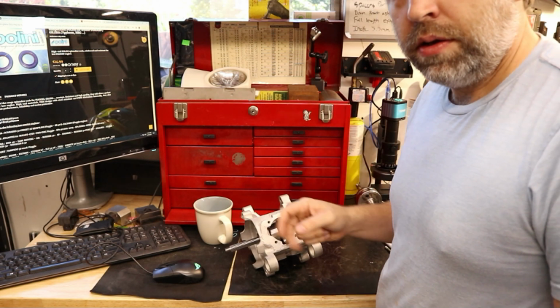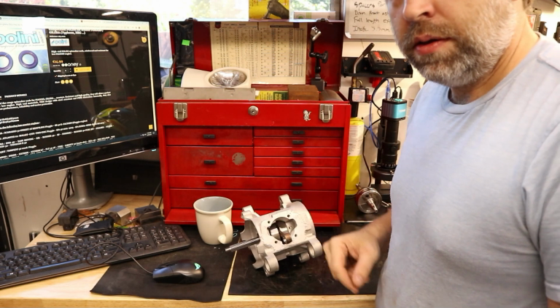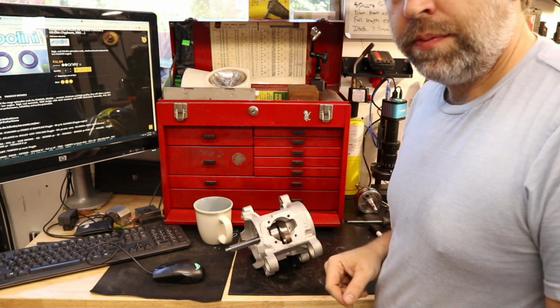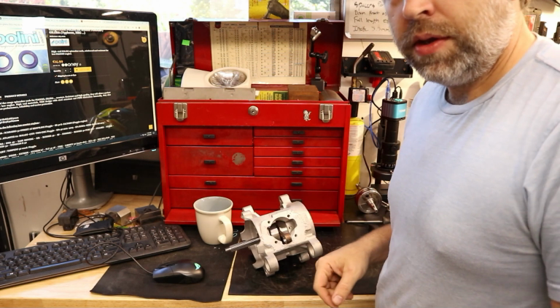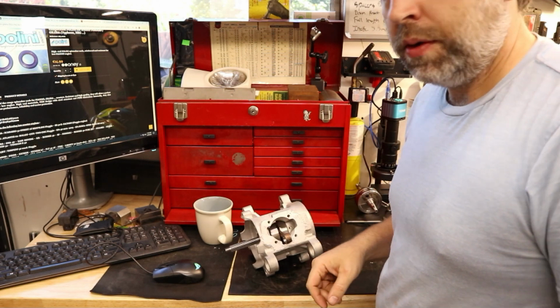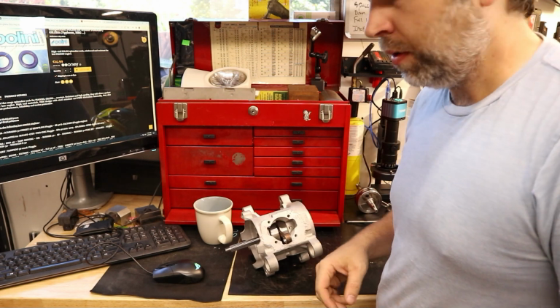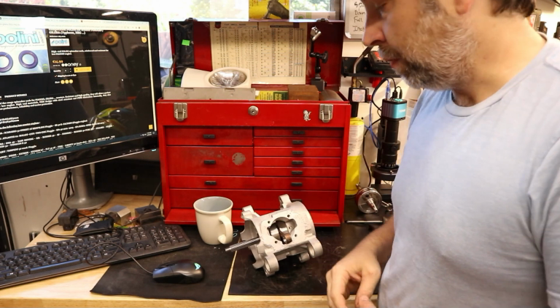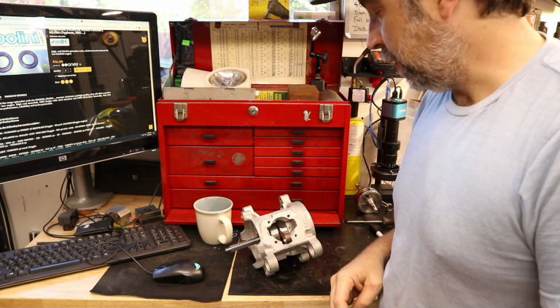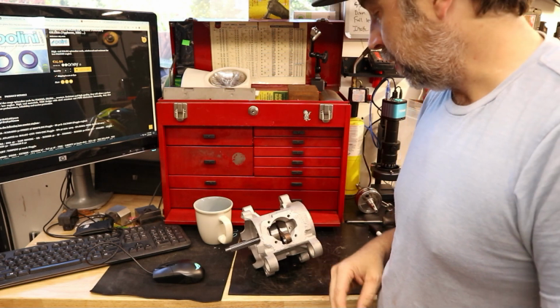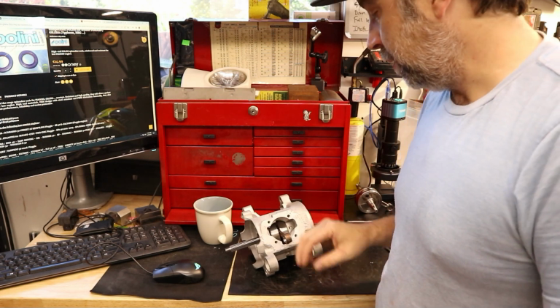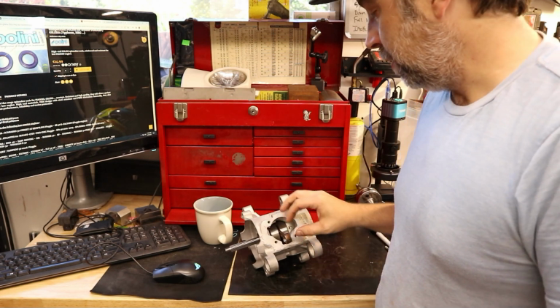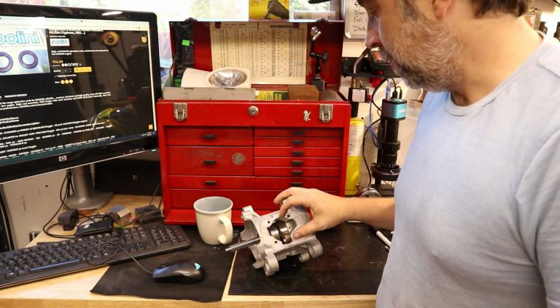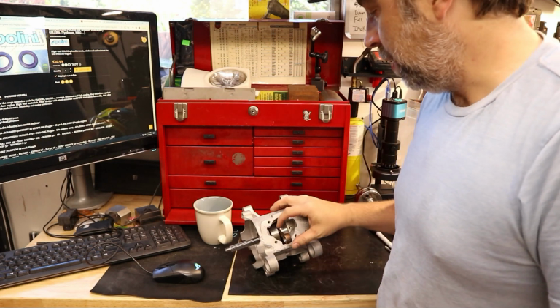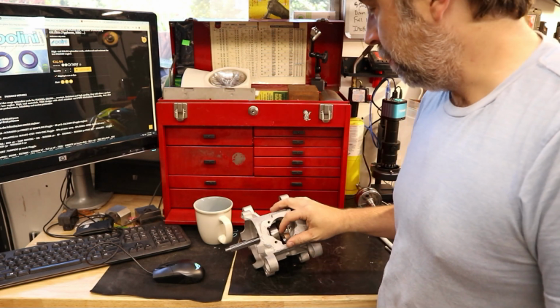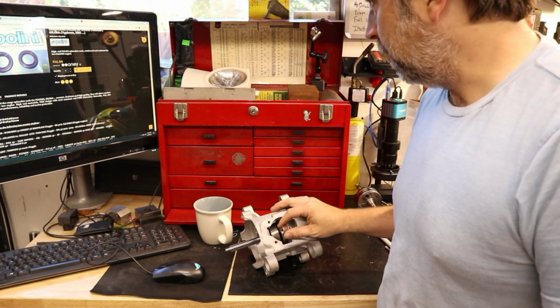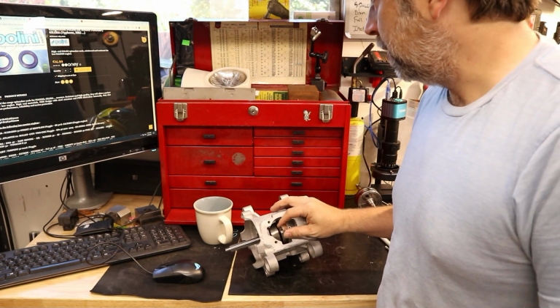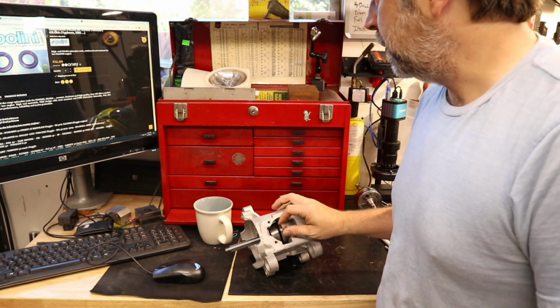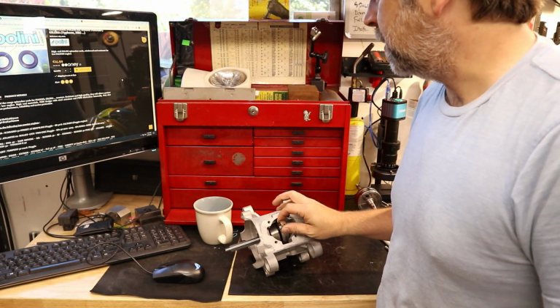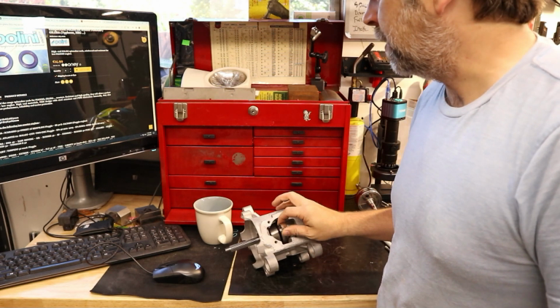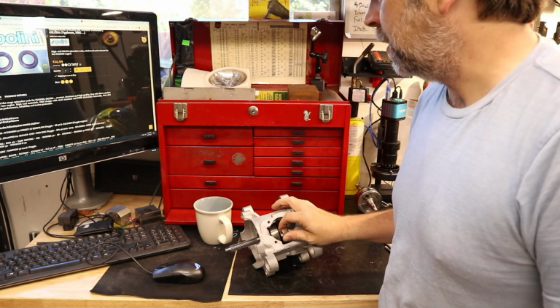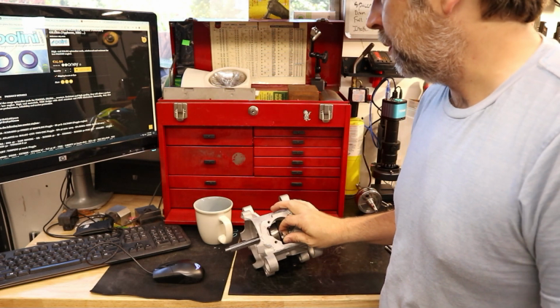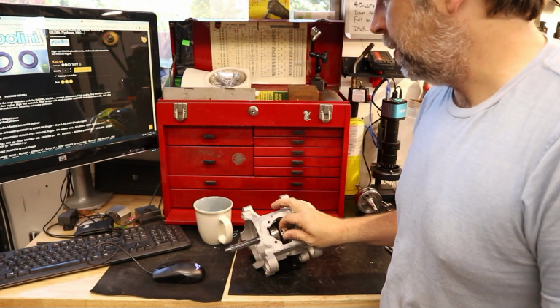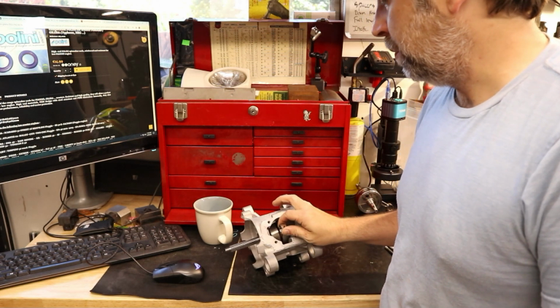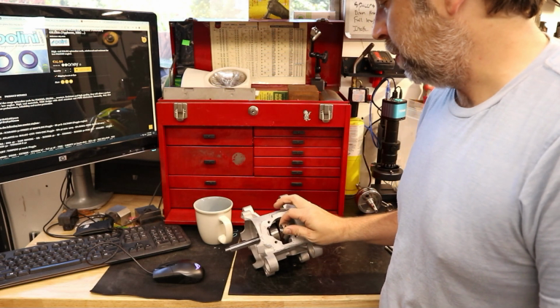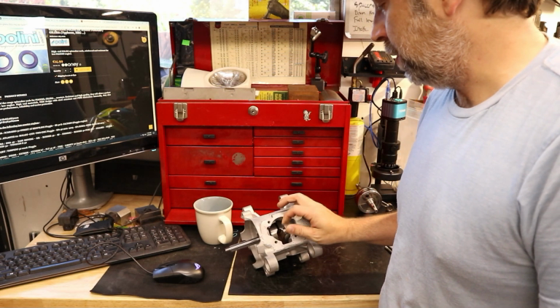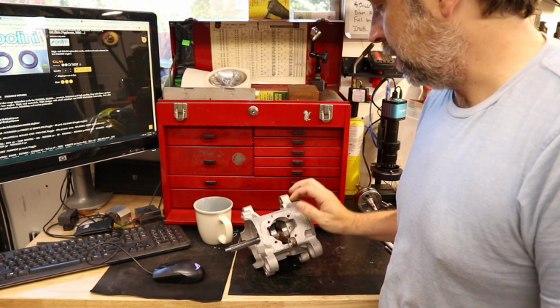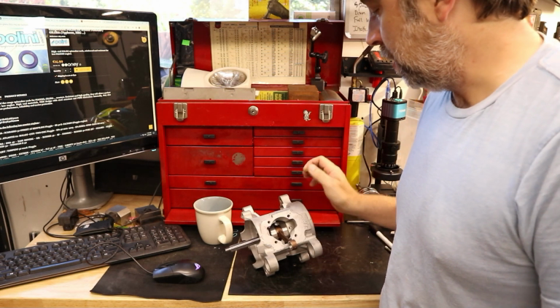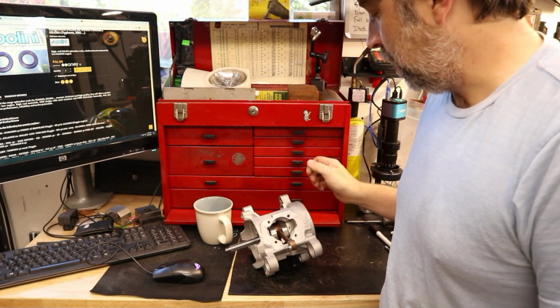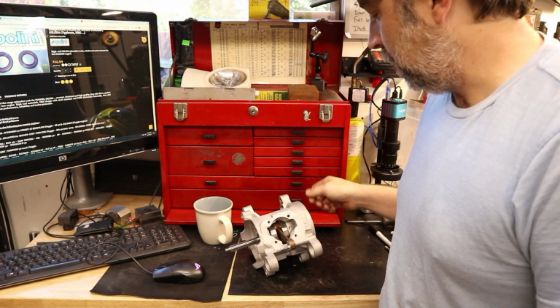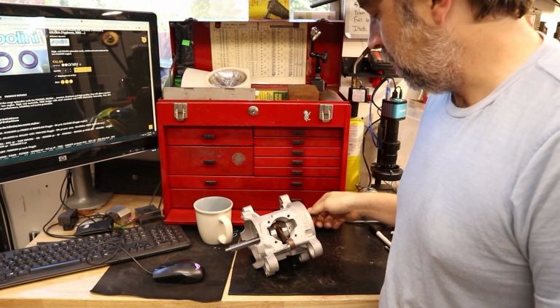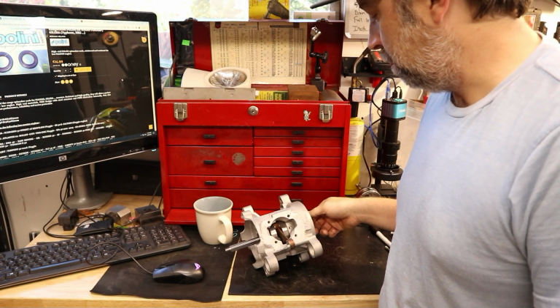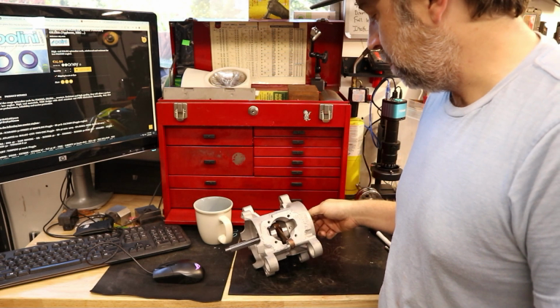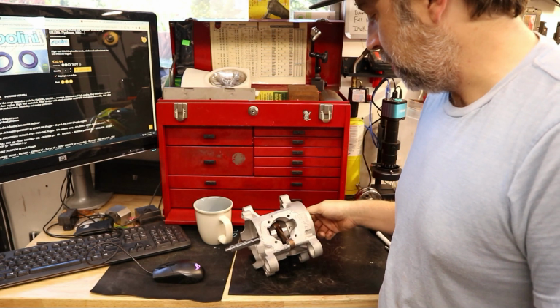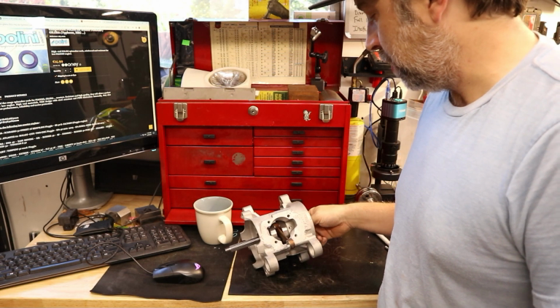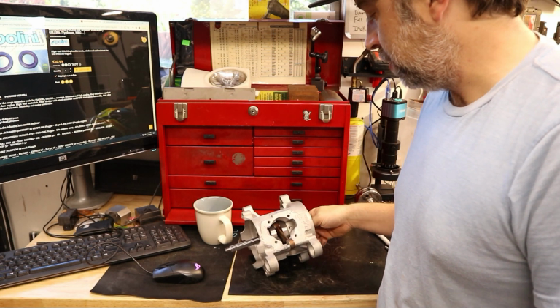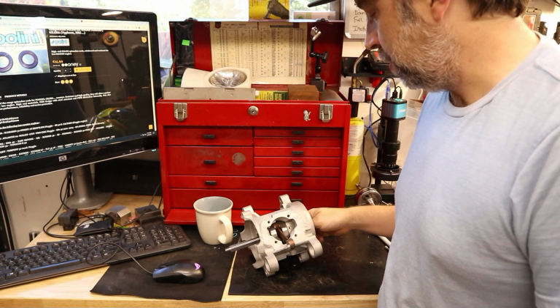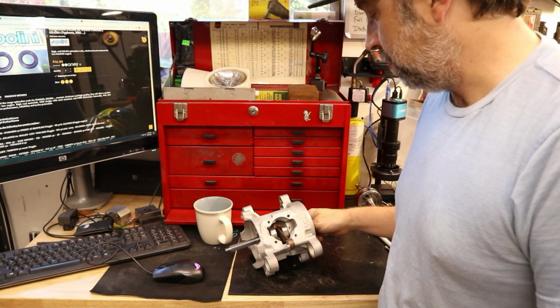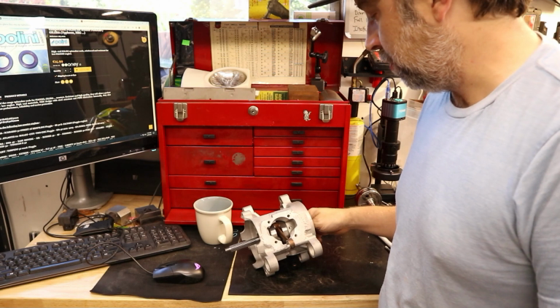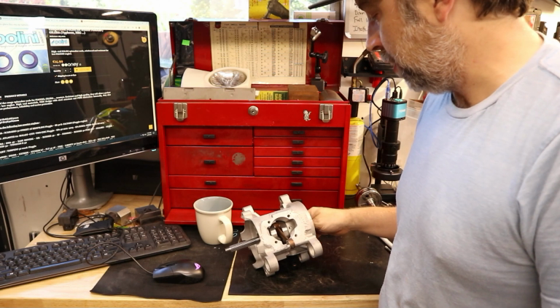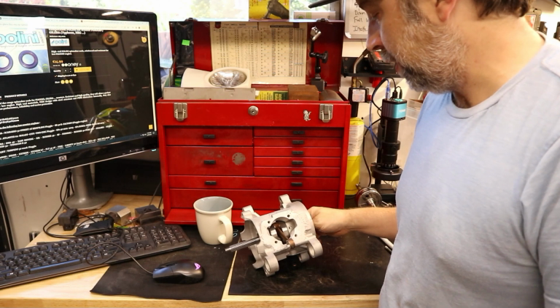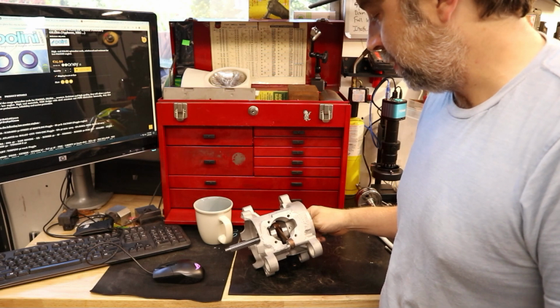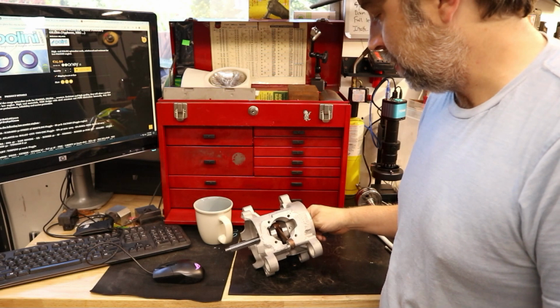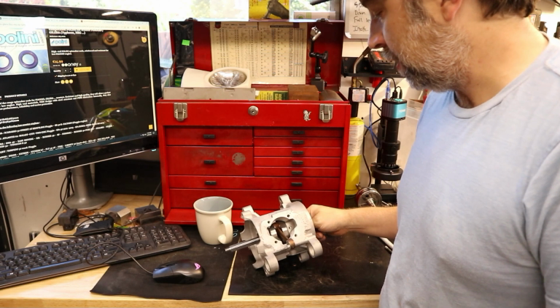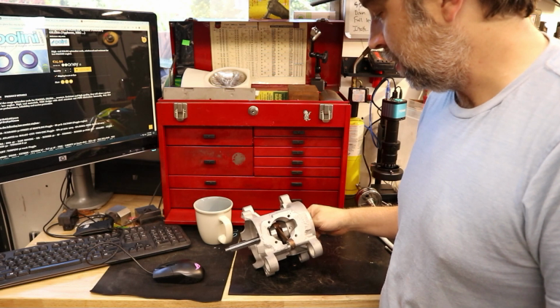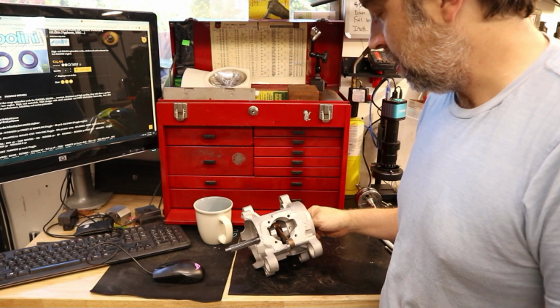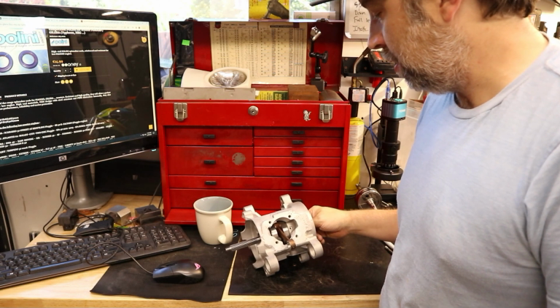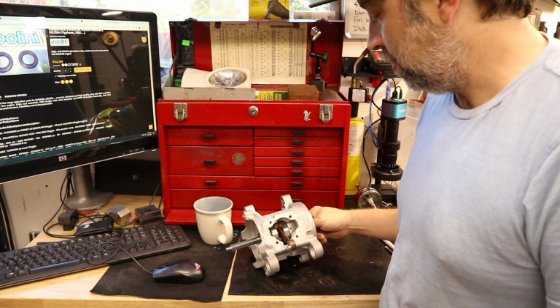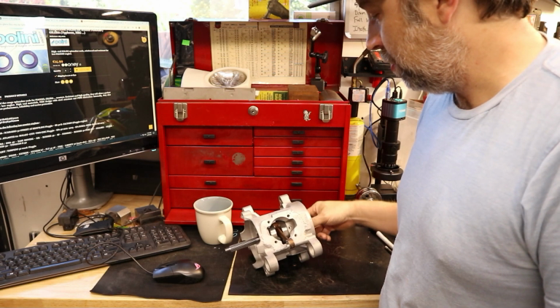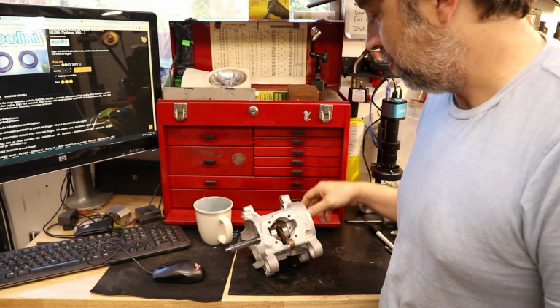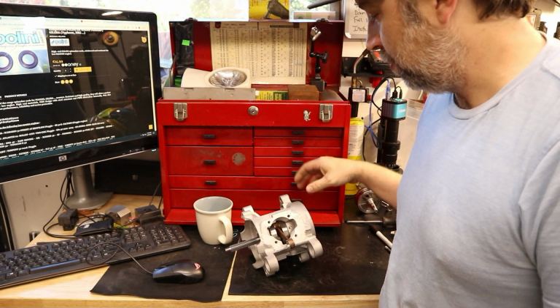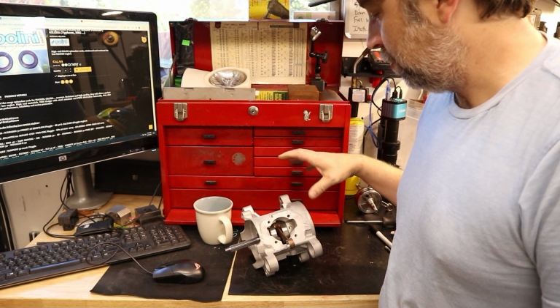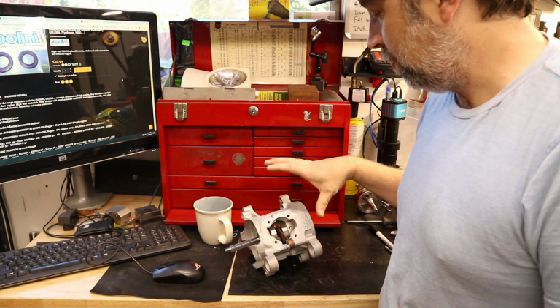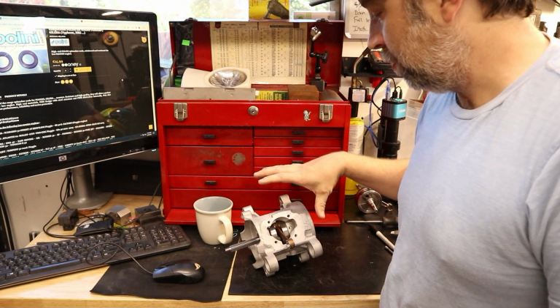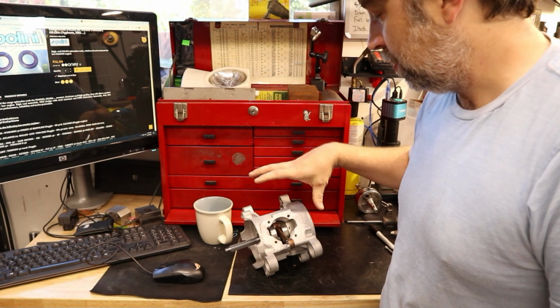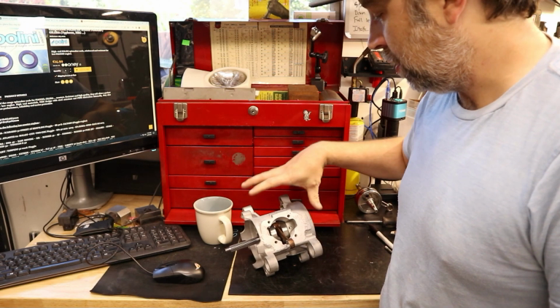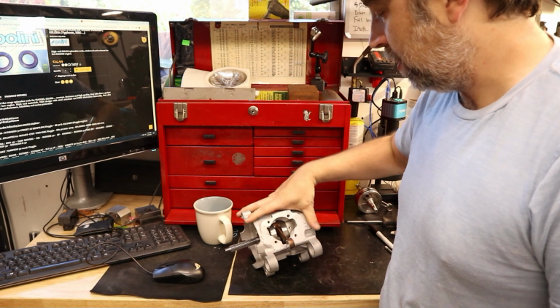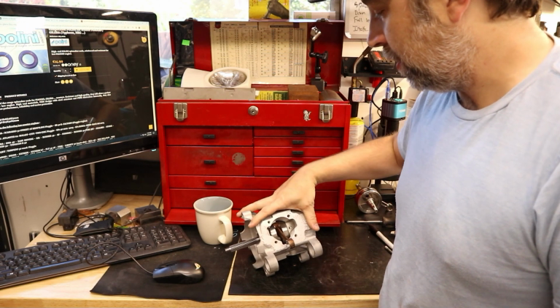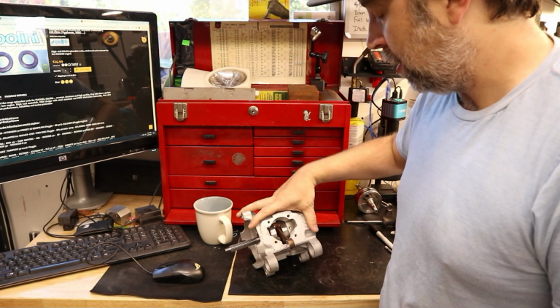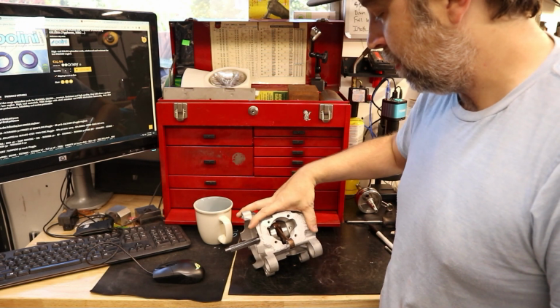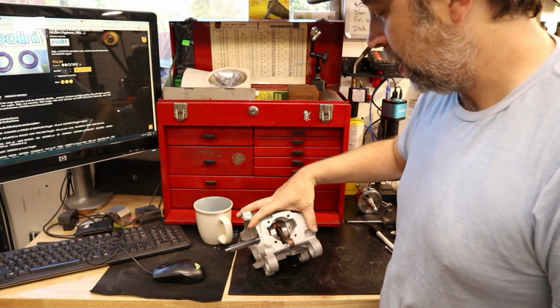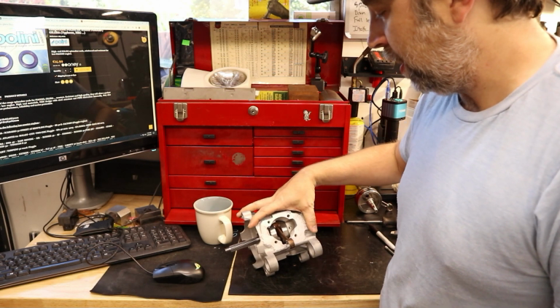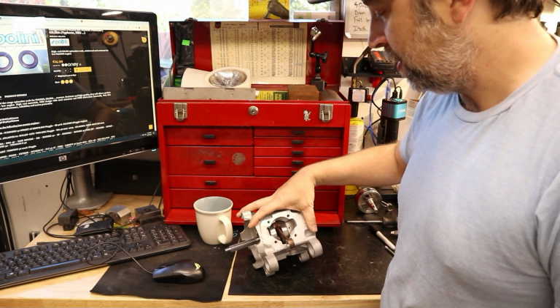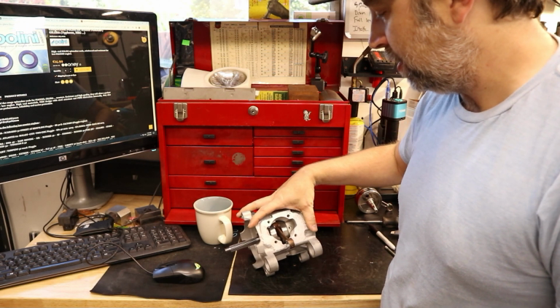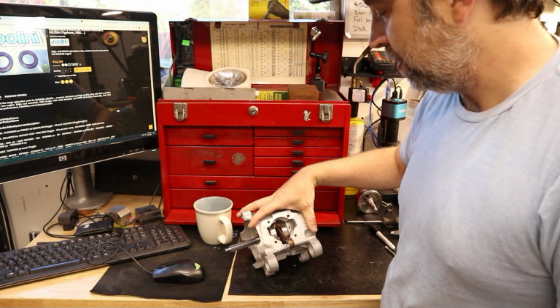Hey, welcome back. Today we're going to be talking about putting a Piaggio crankset into Honda Hobbit cases.